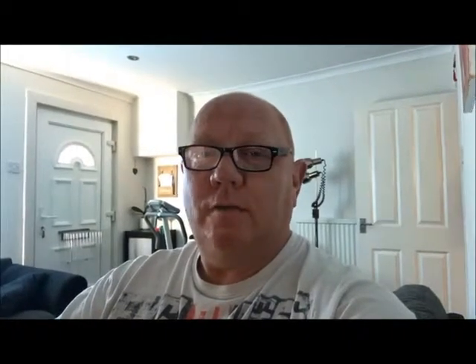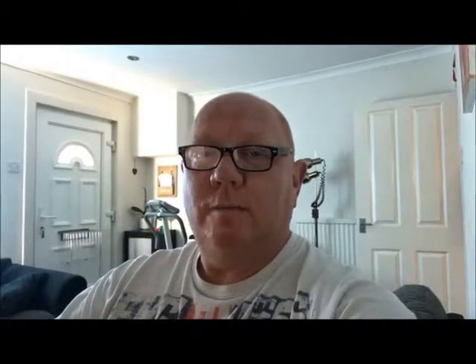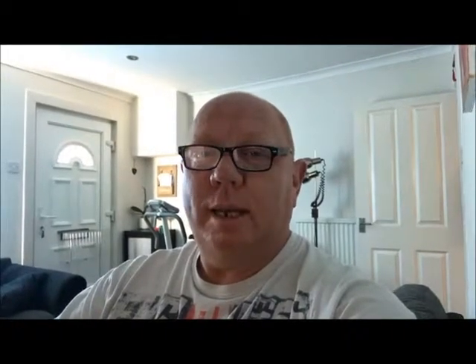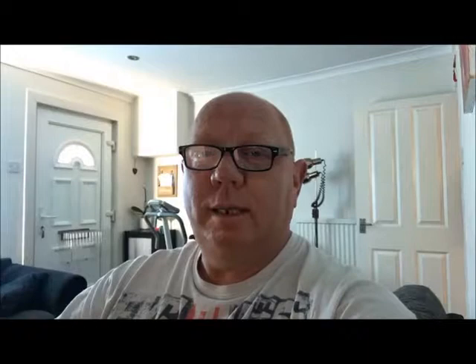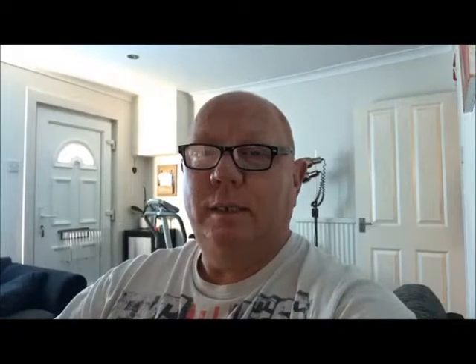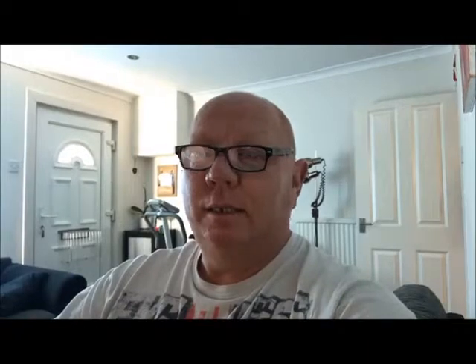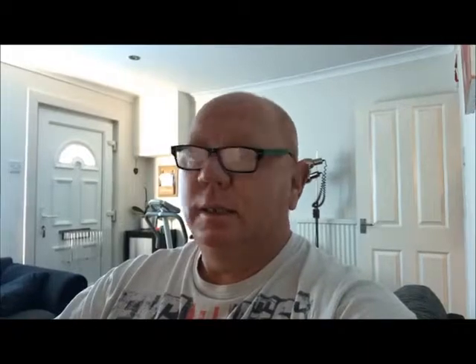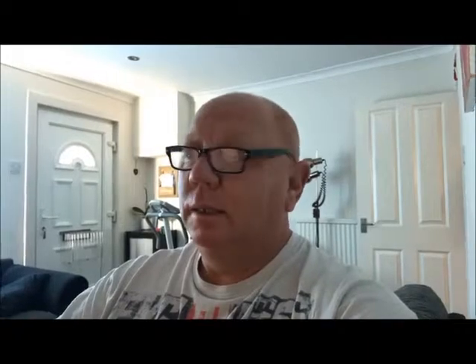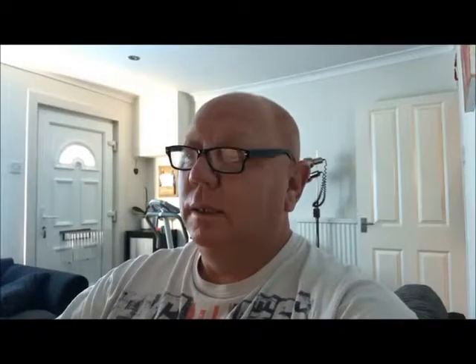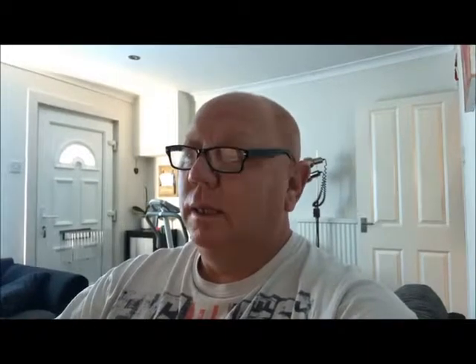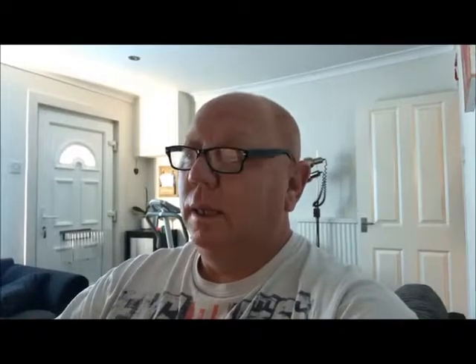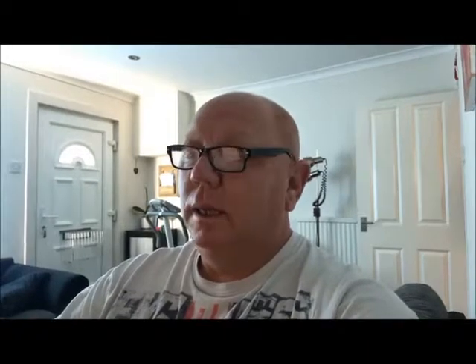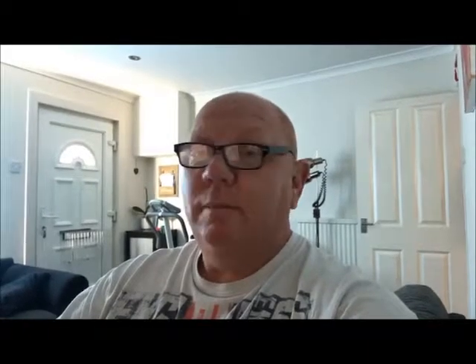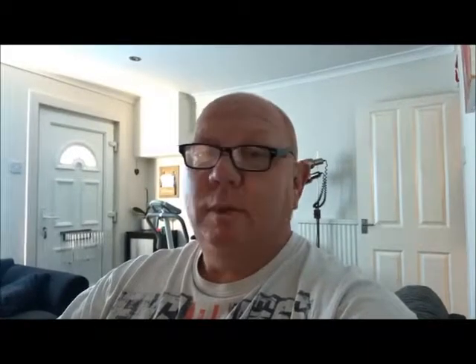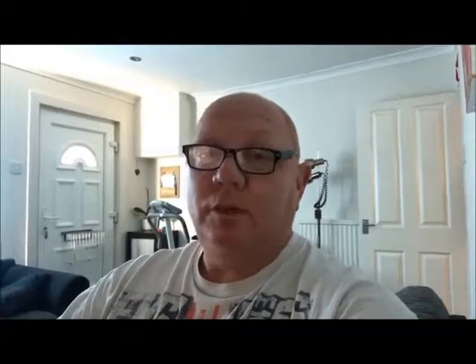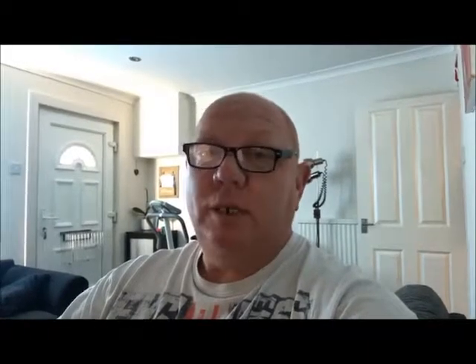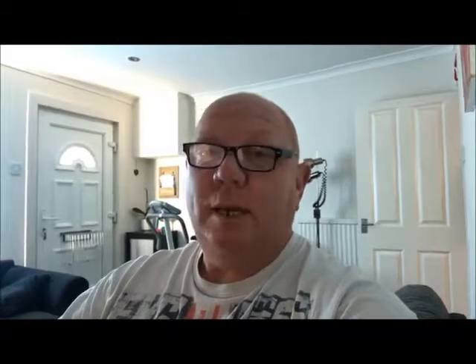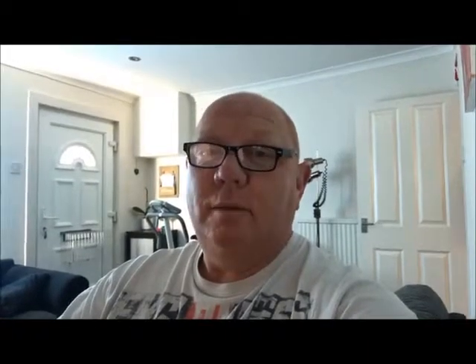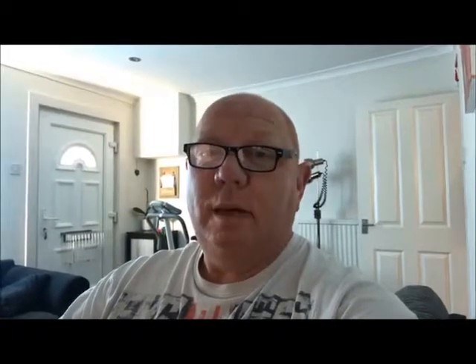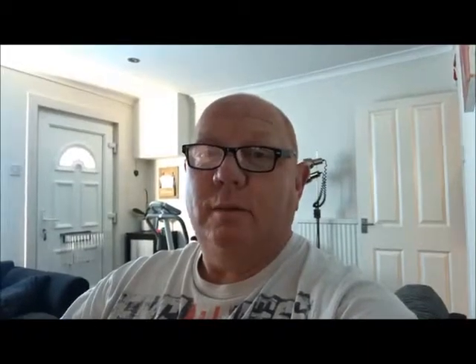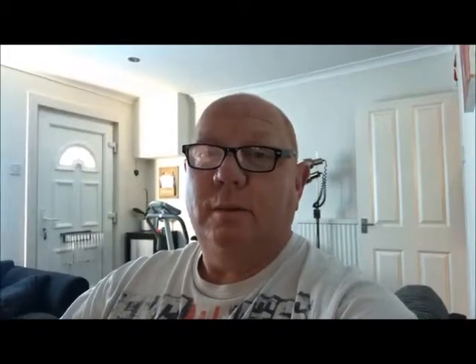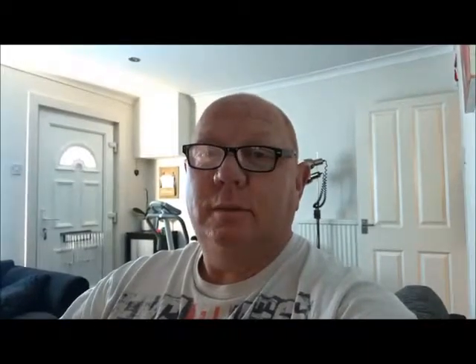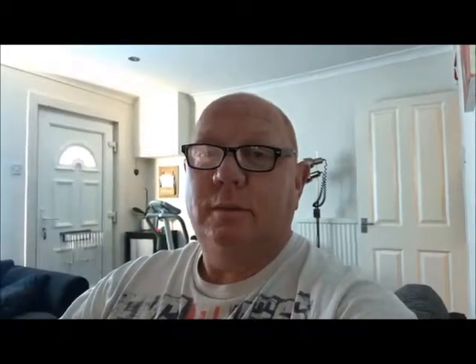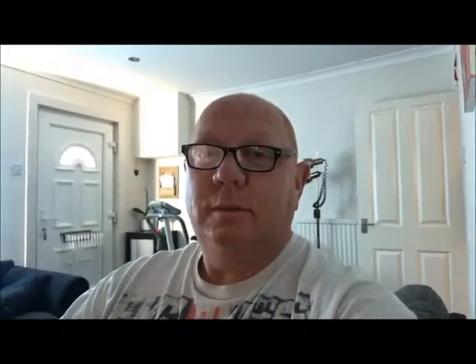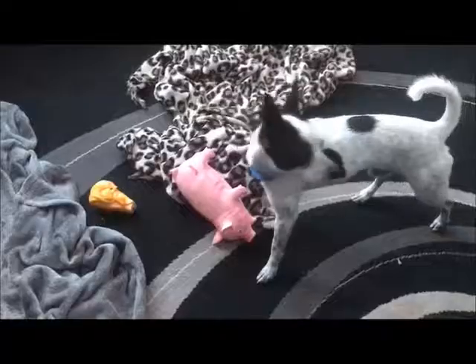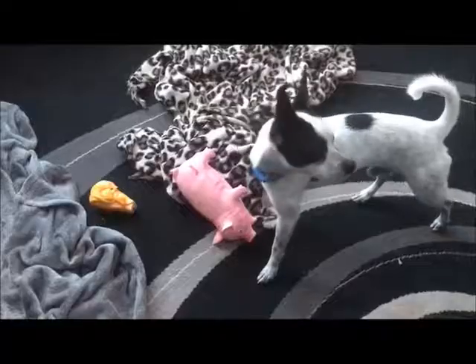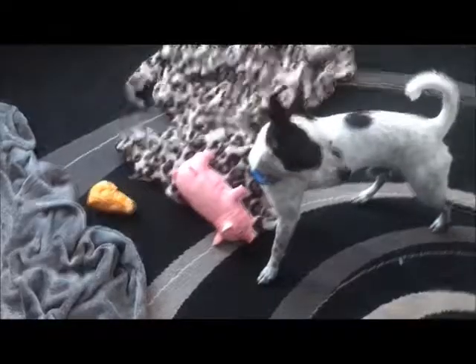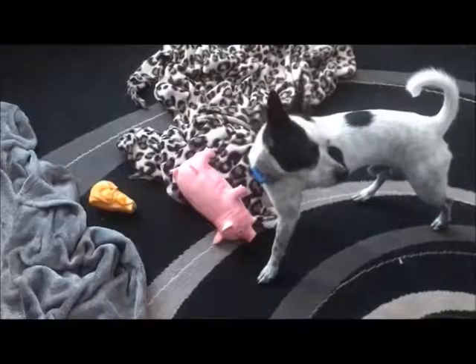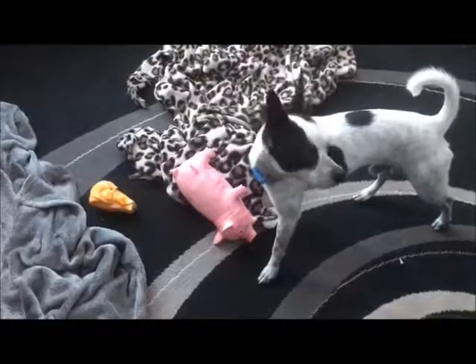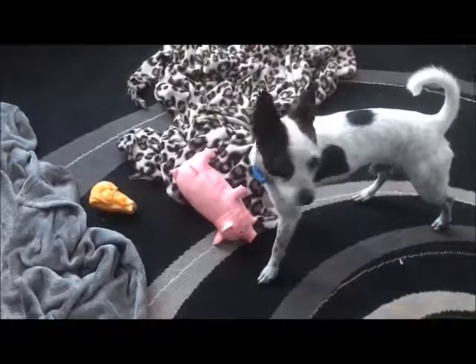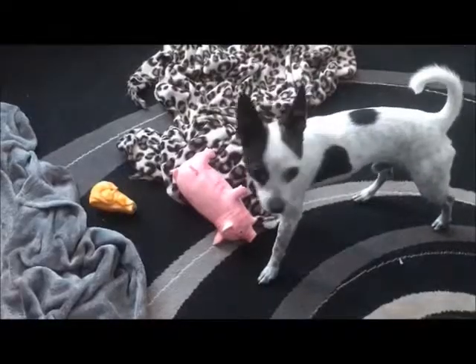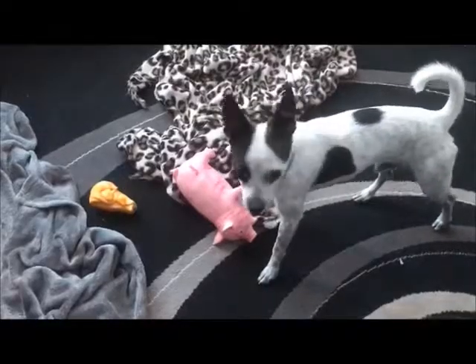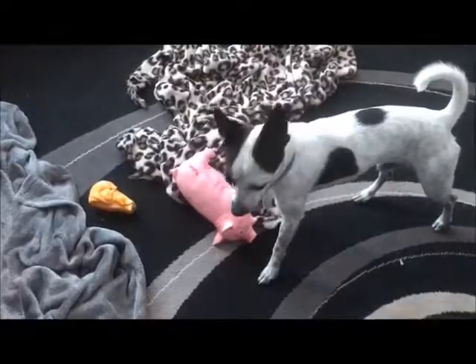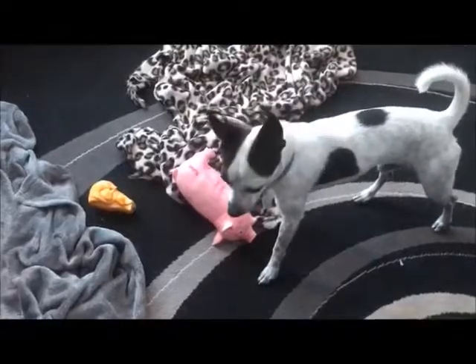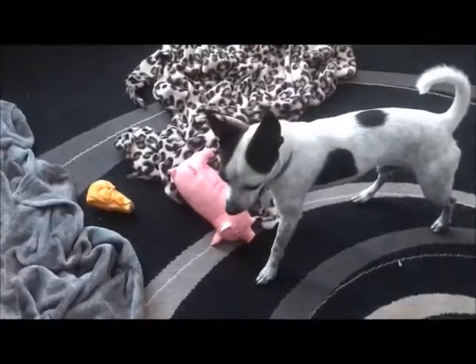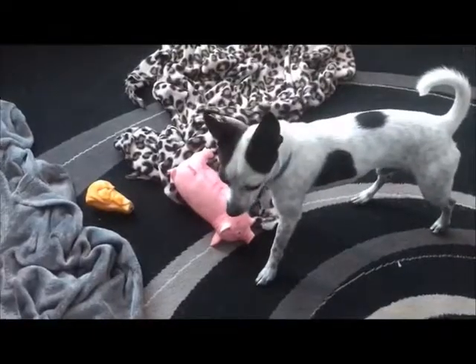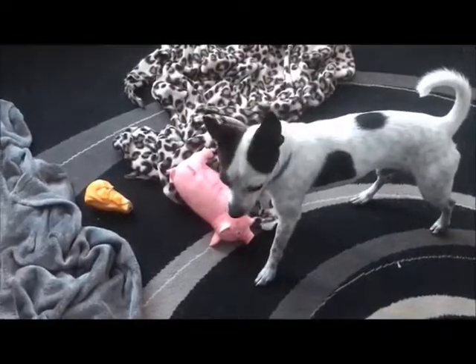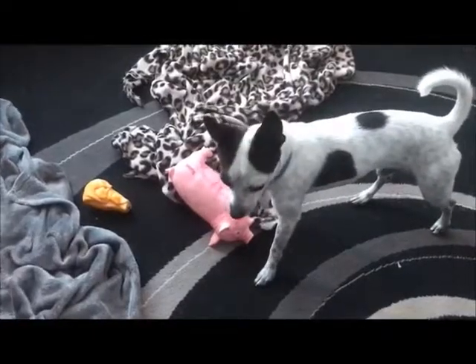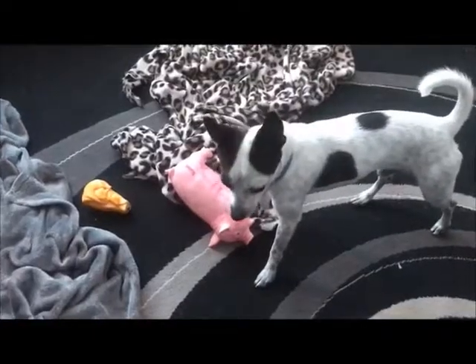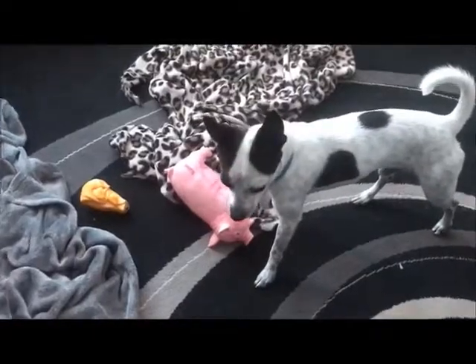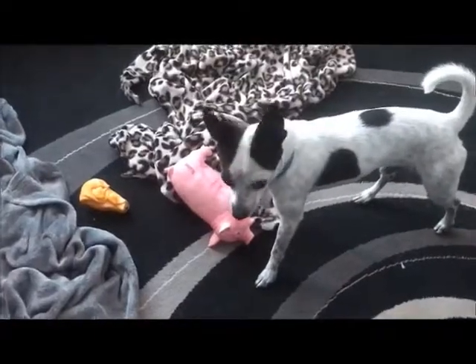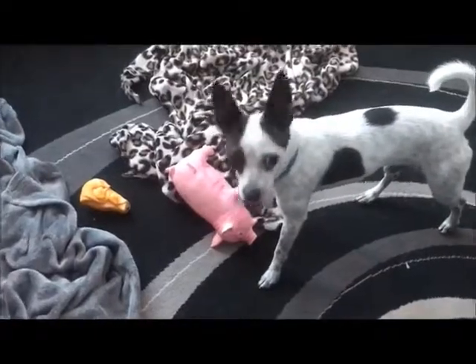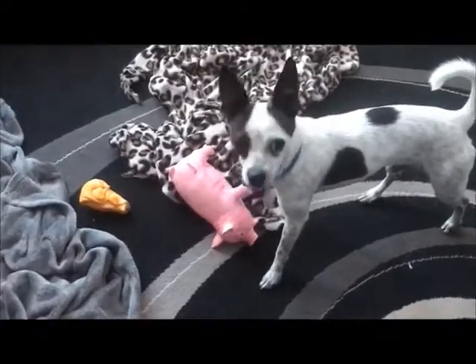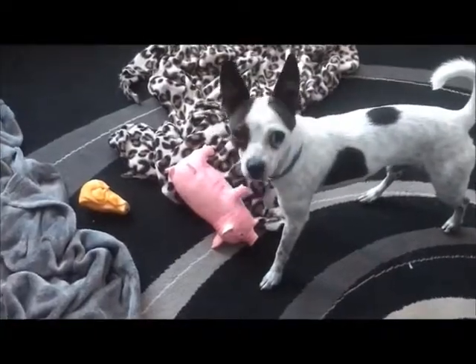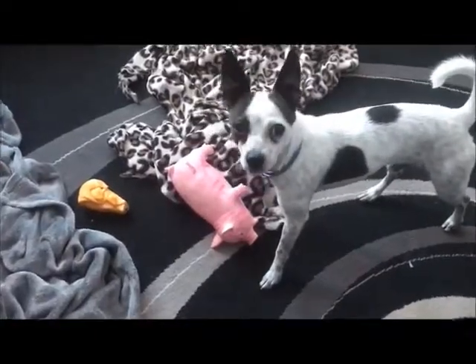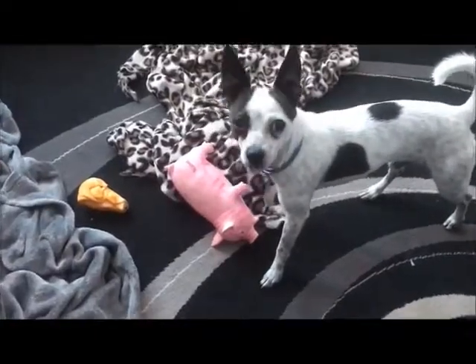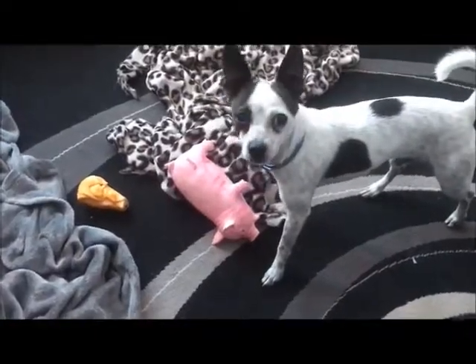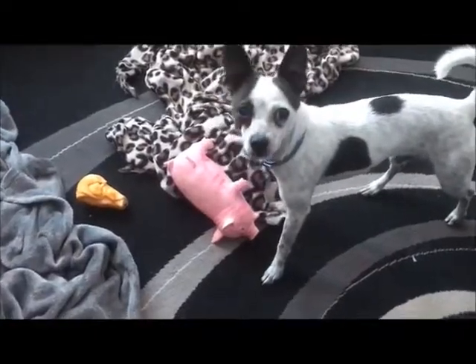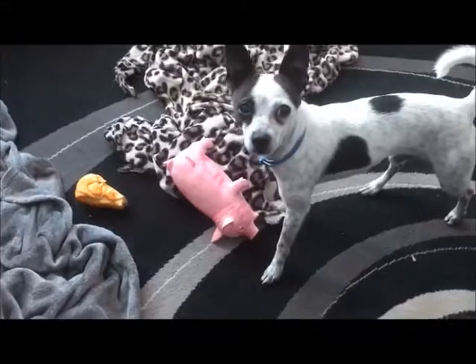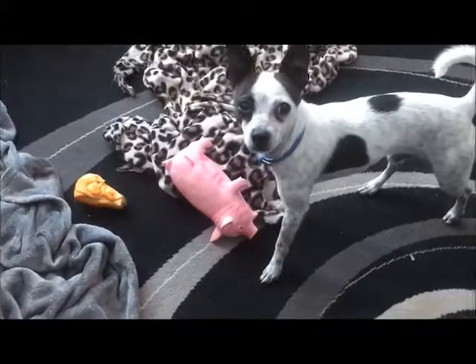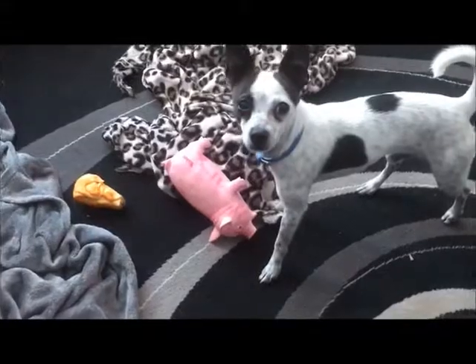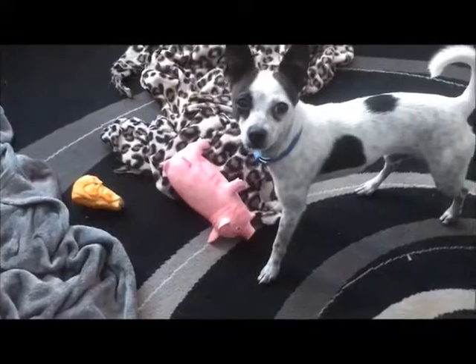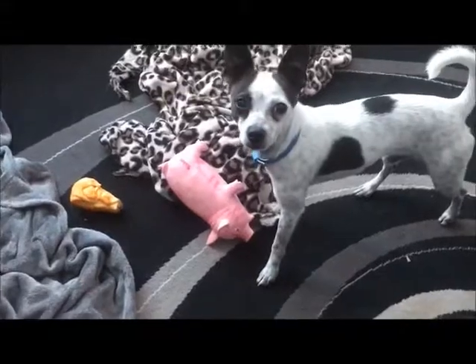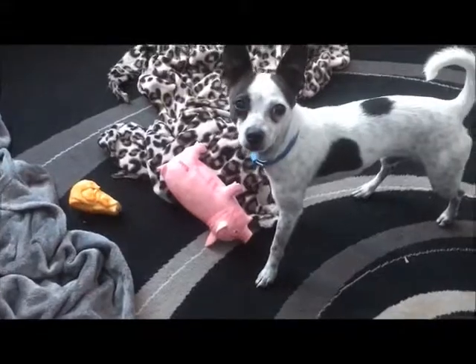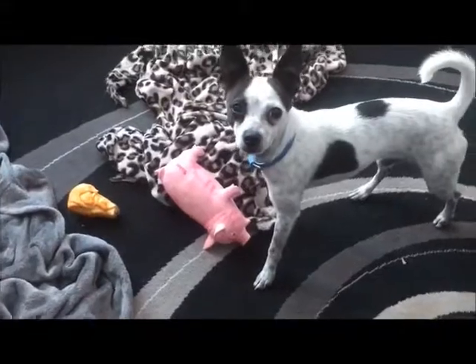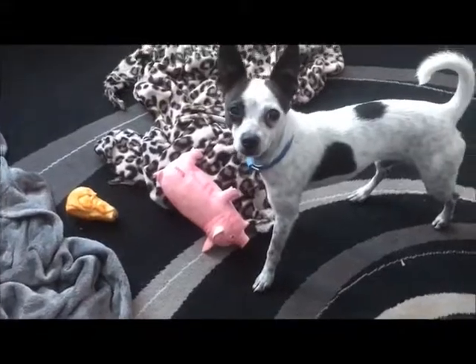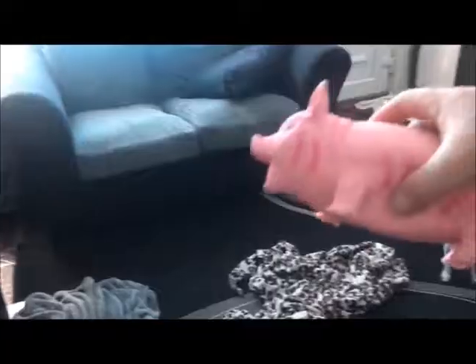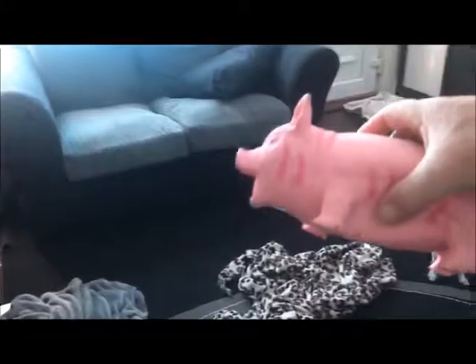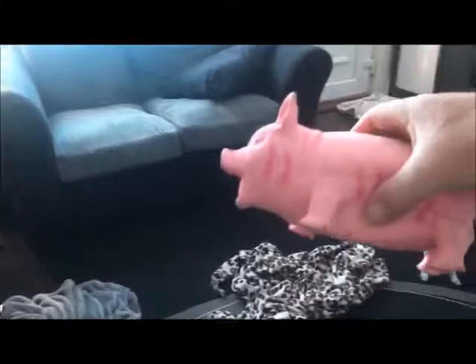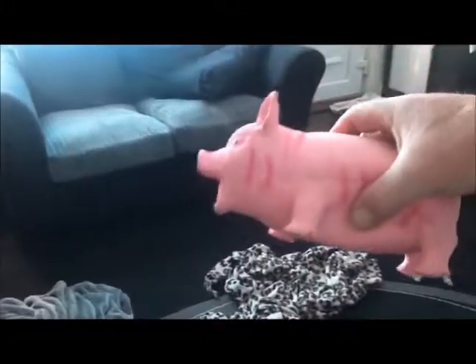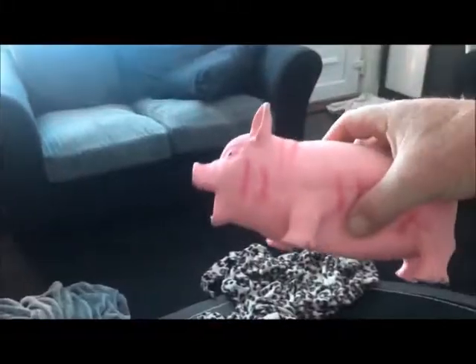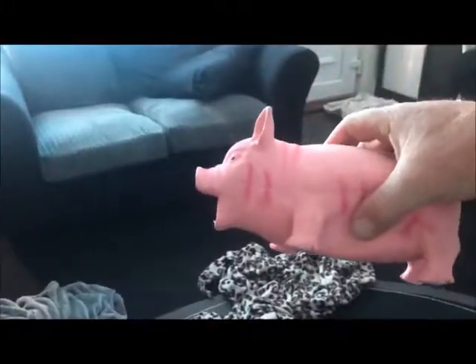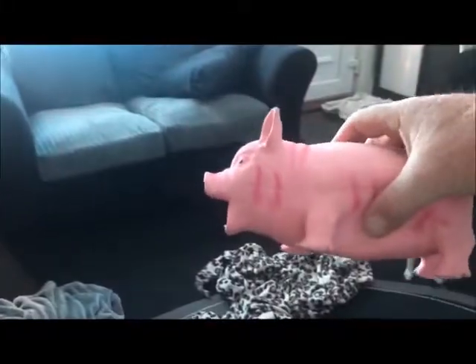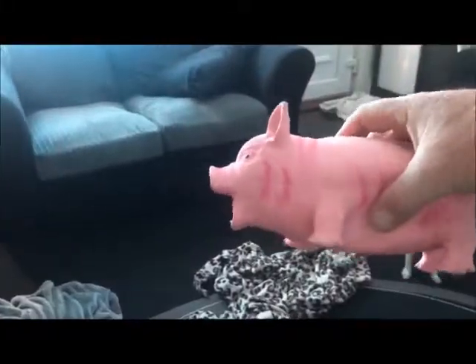Go check her out. If you're wondering what that noise is in the background, it's my dog — got a new pig toy and it's a pig.